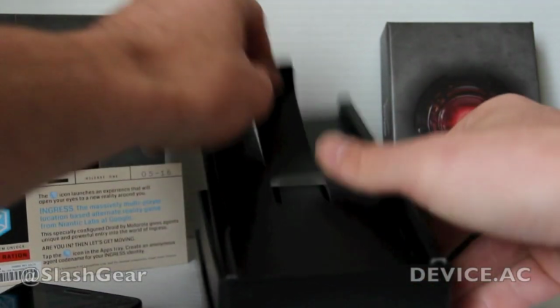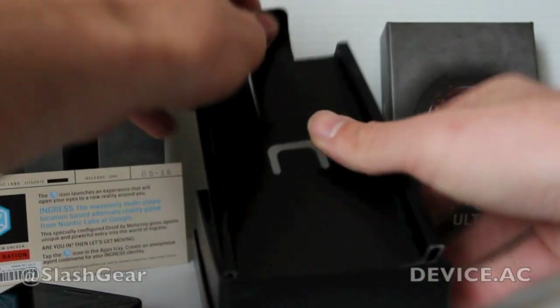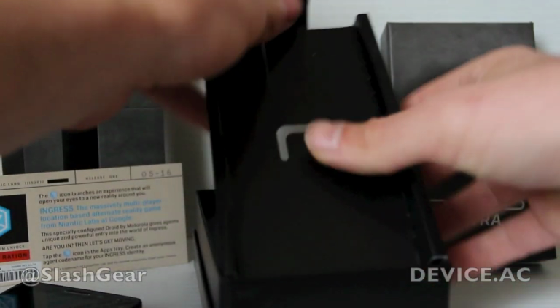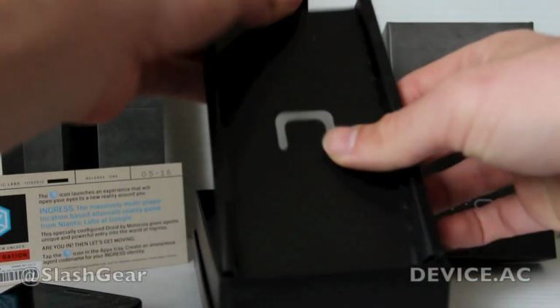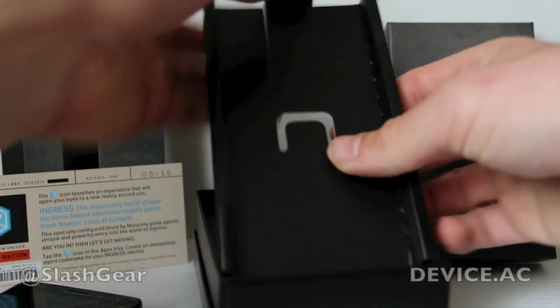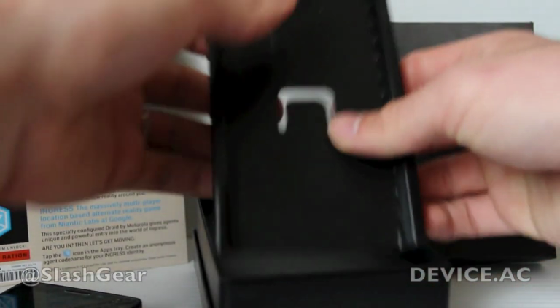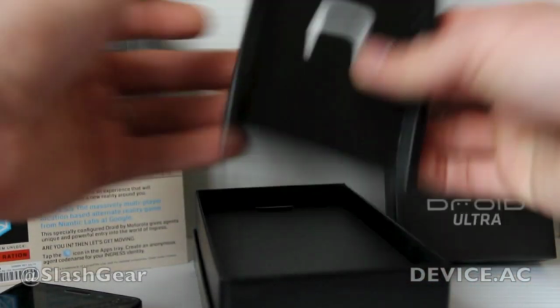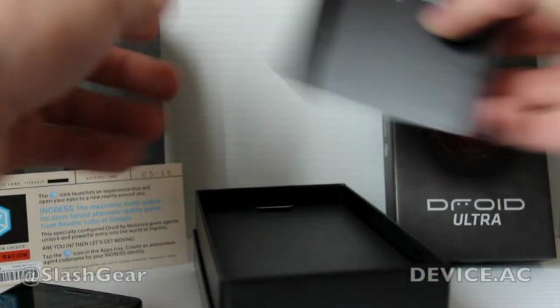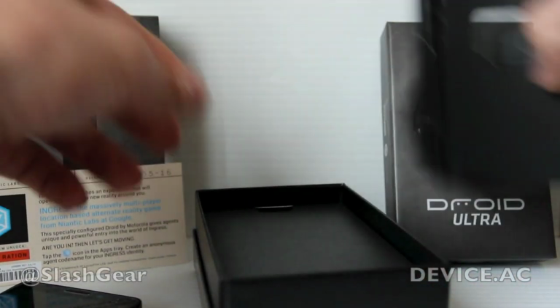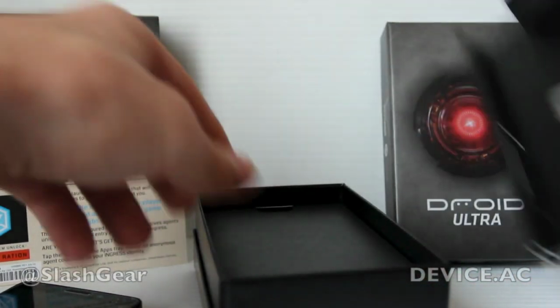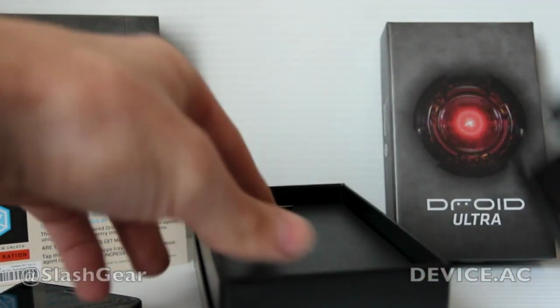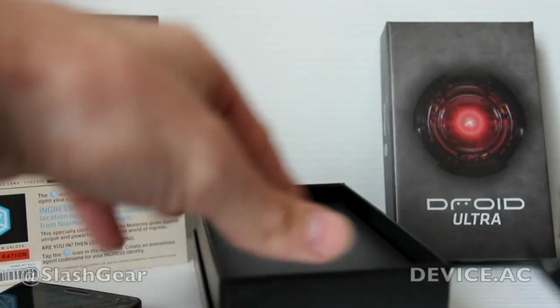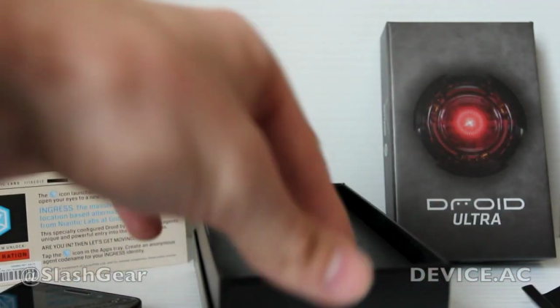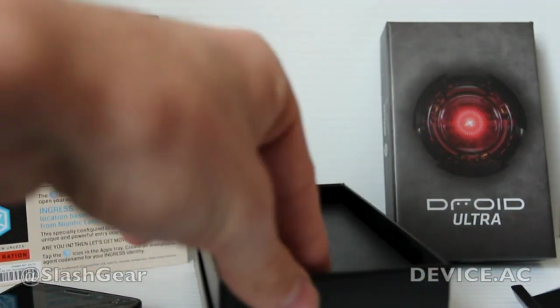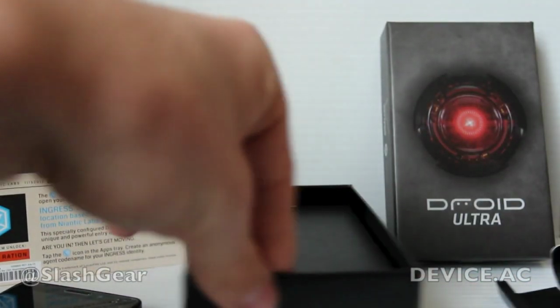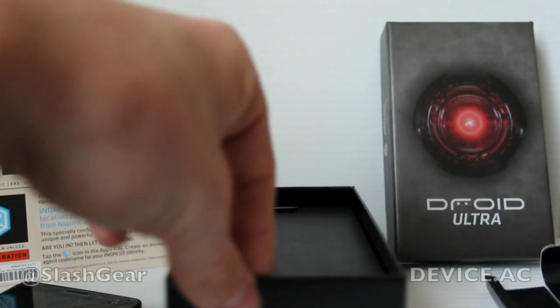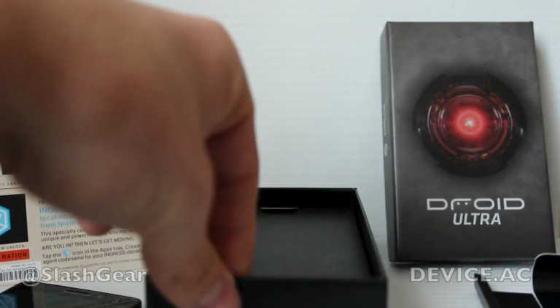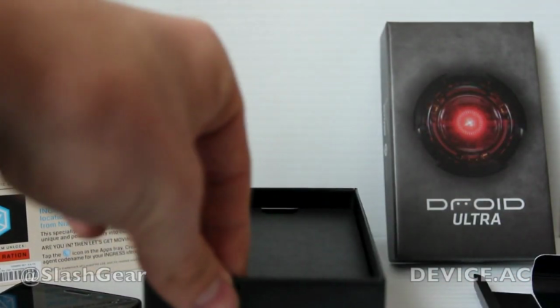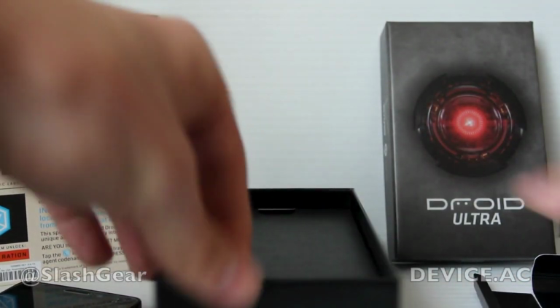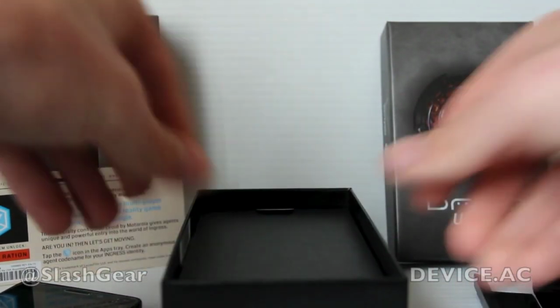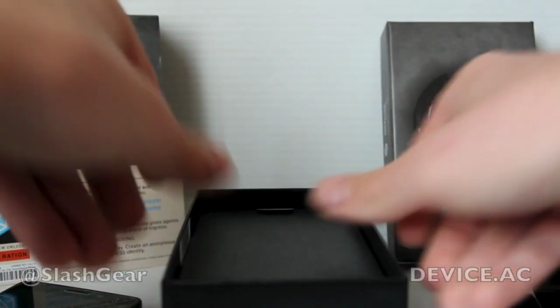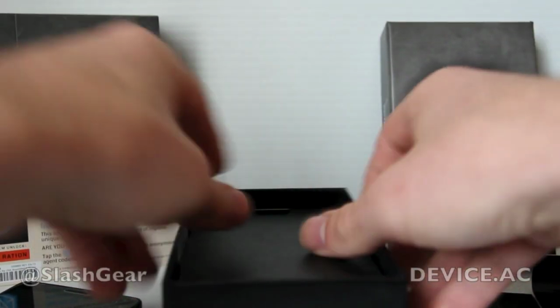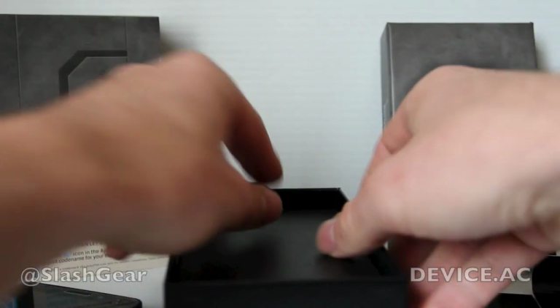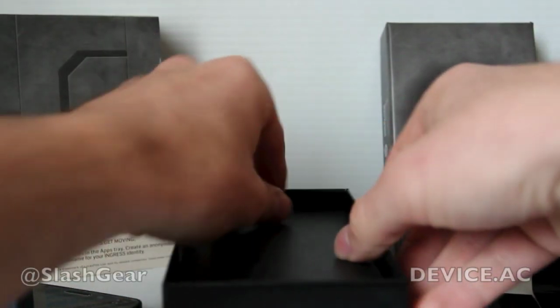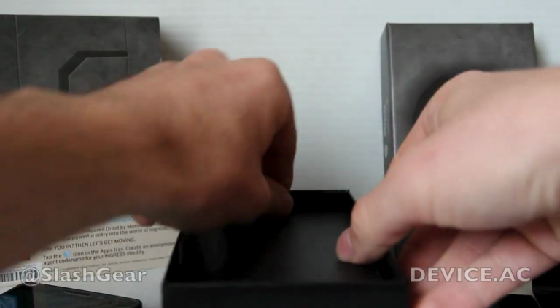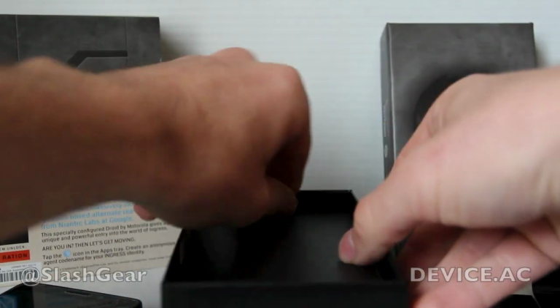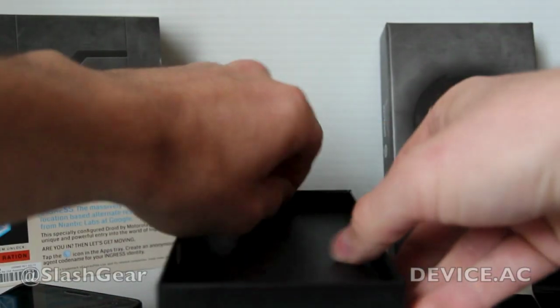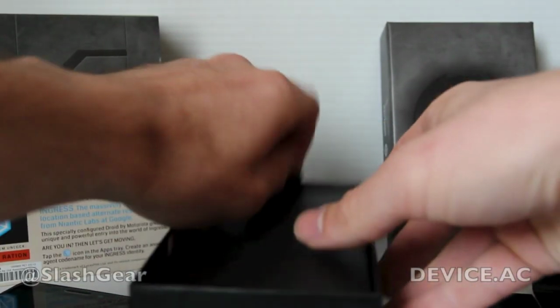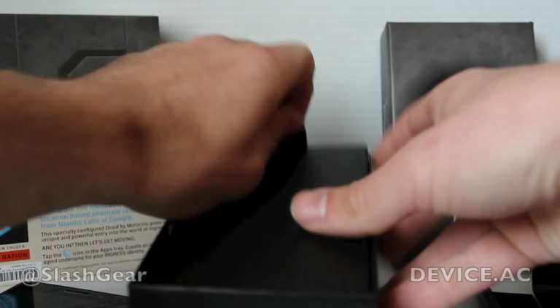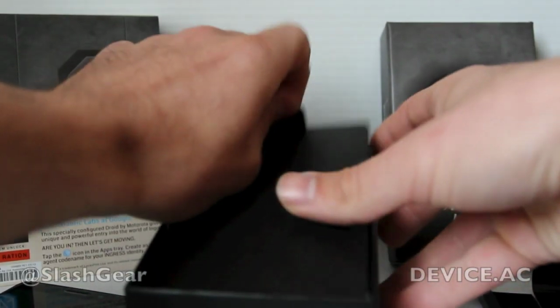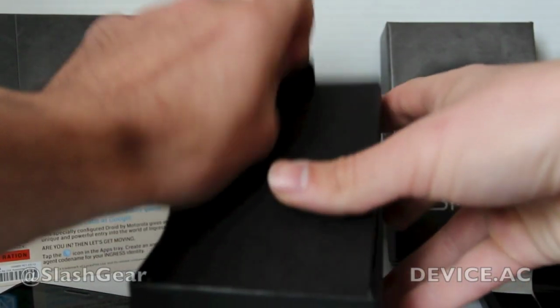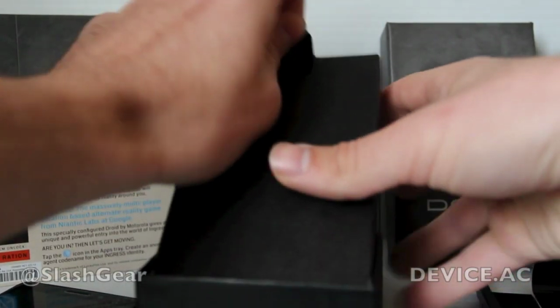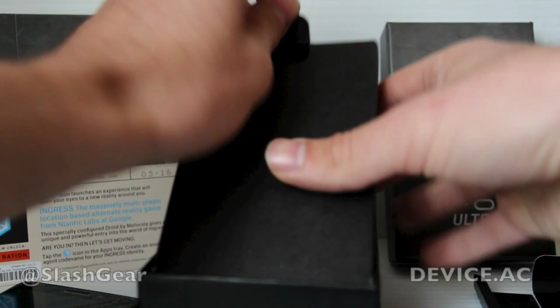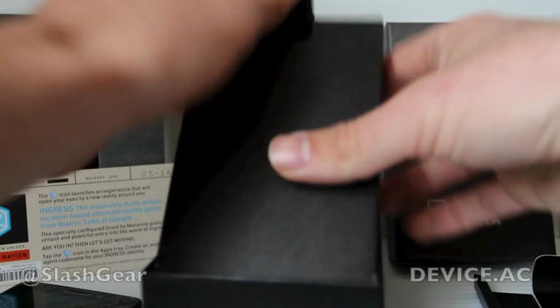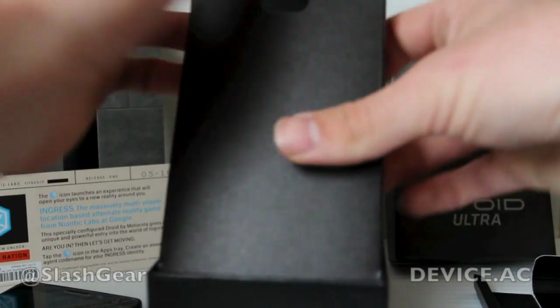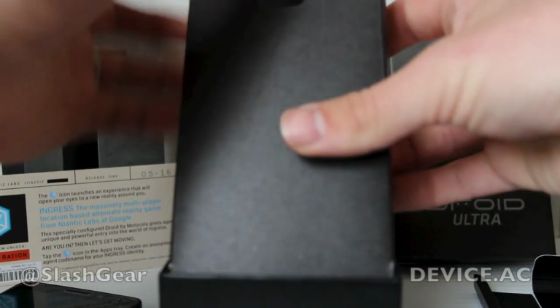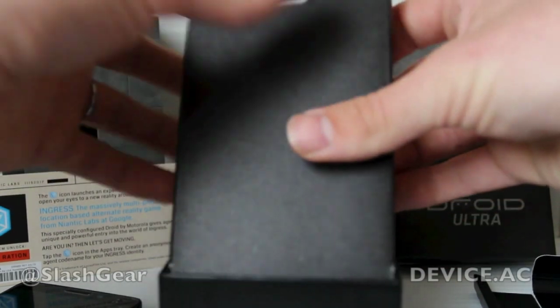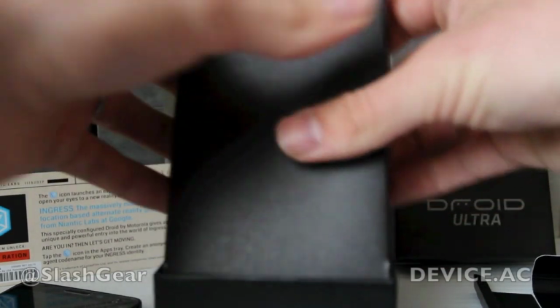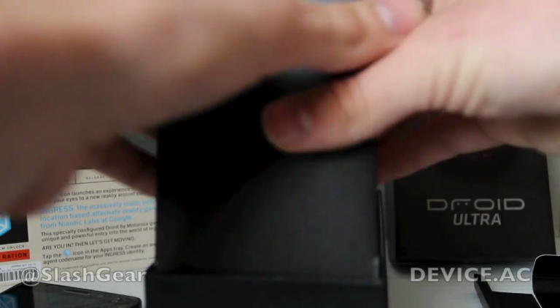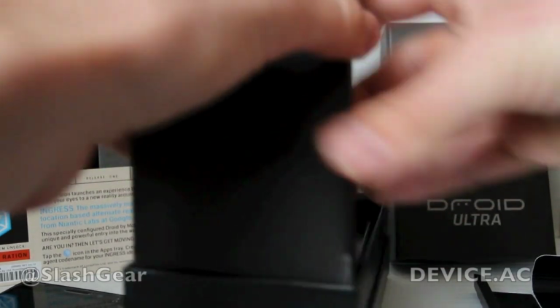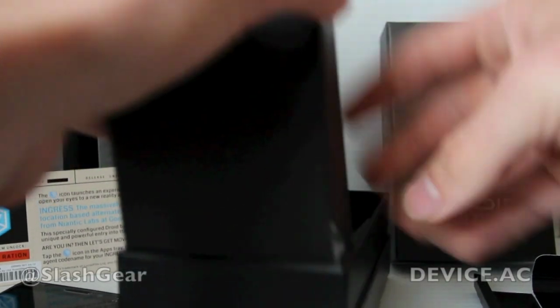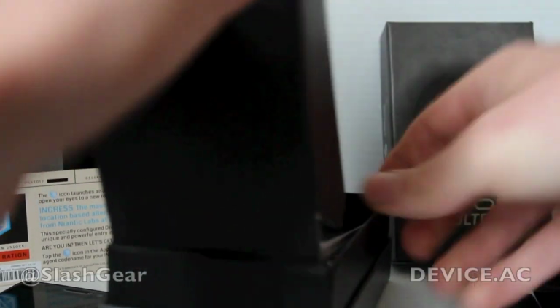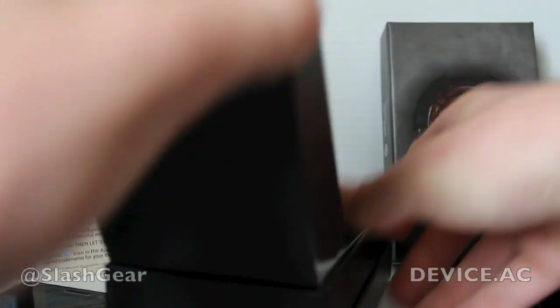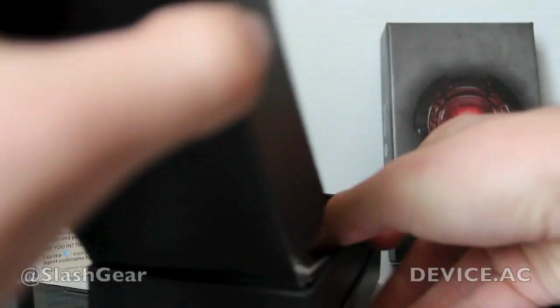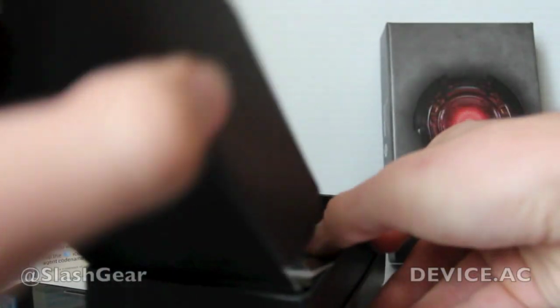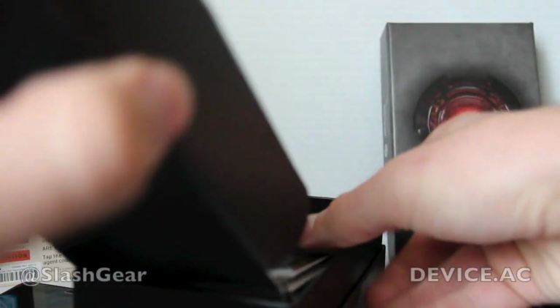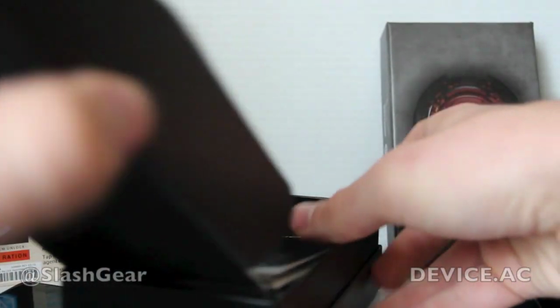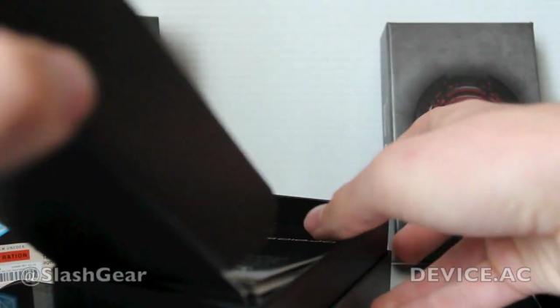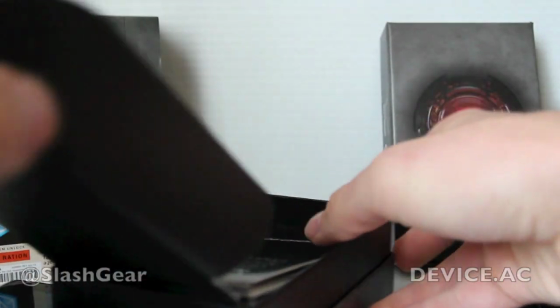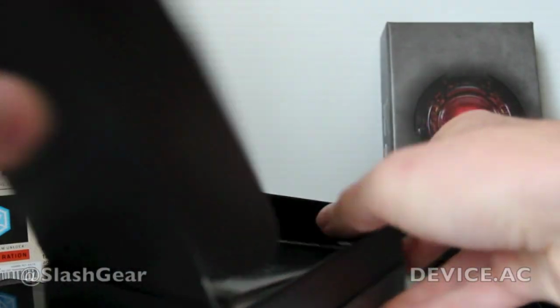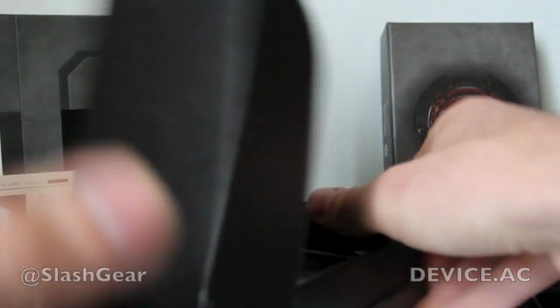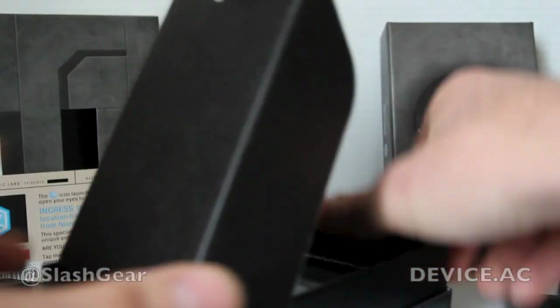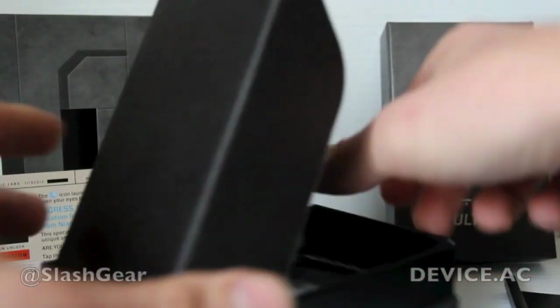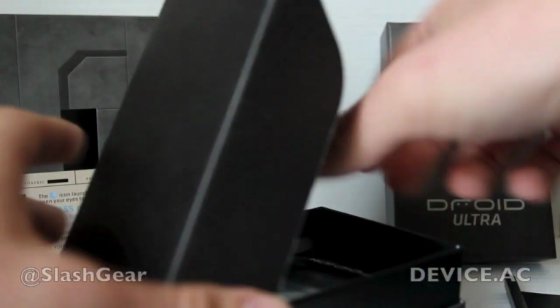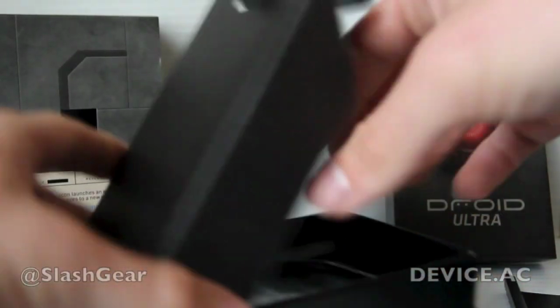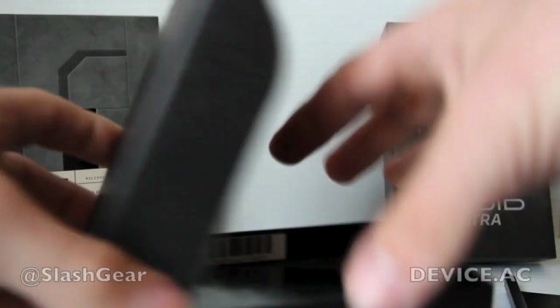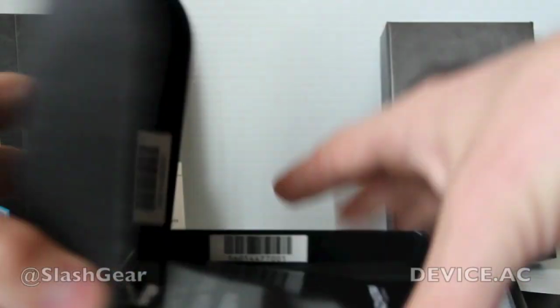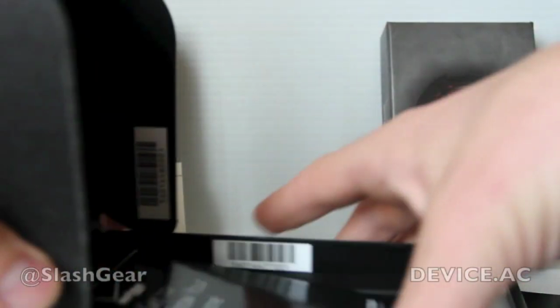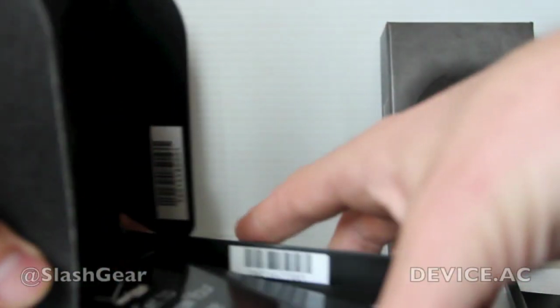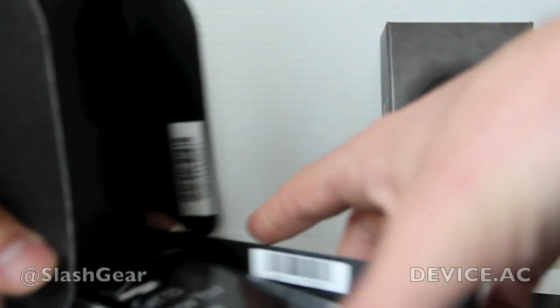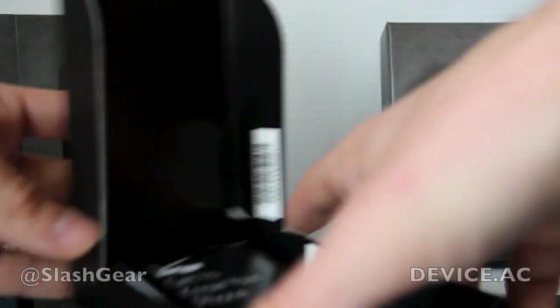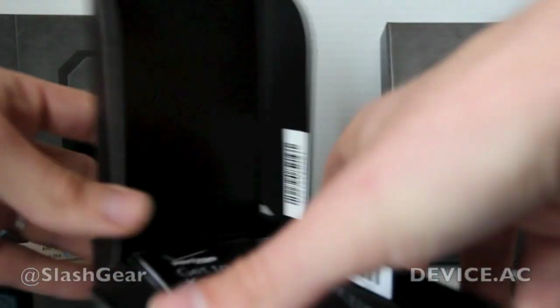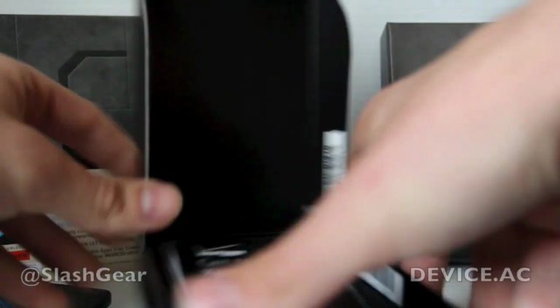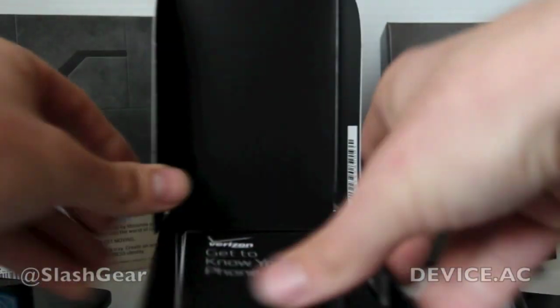It's a Google game, works with GPS, and it's pretty fun. Now what we're doing here is taking a look at what's in the box.